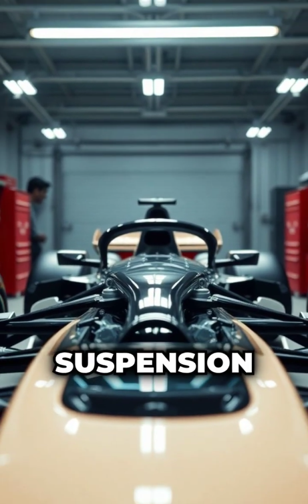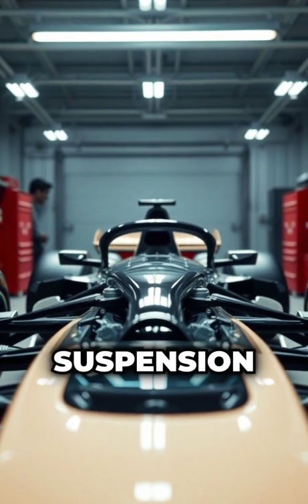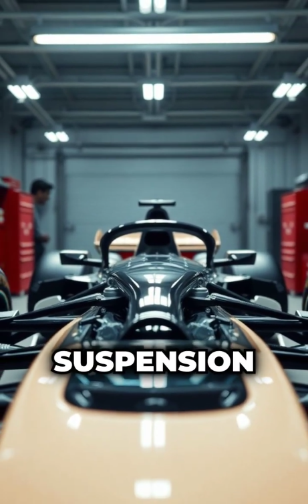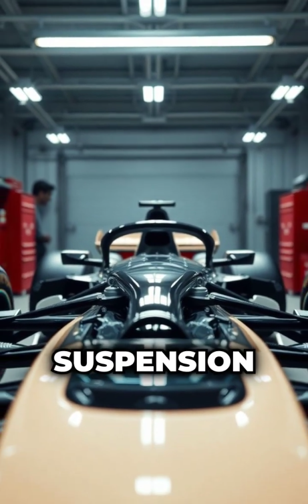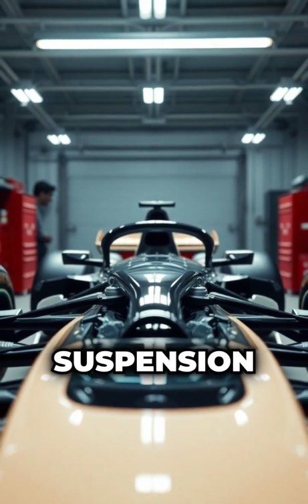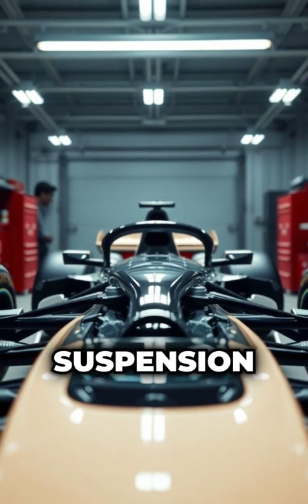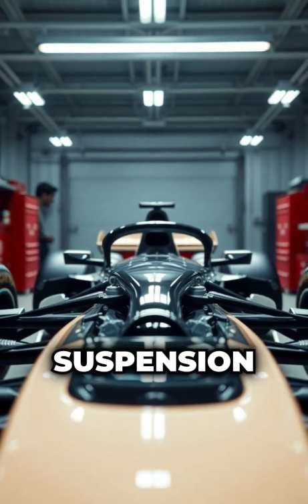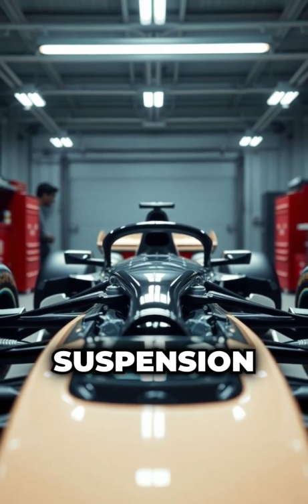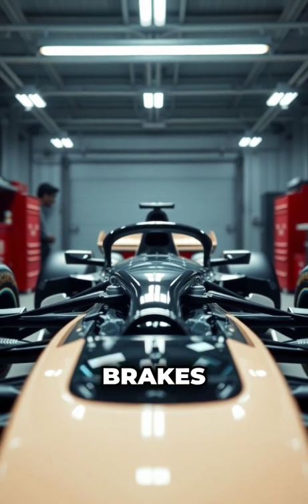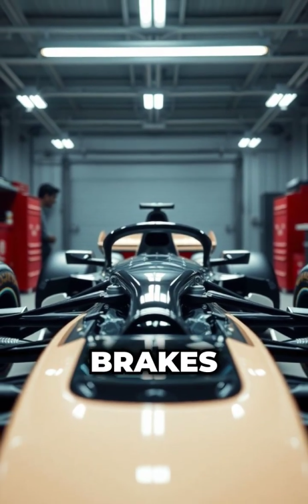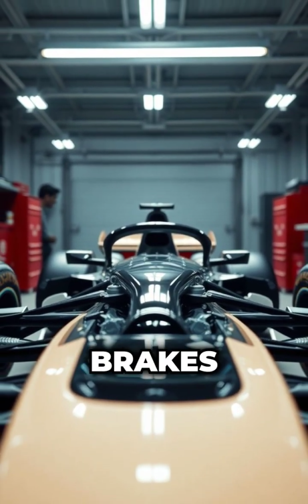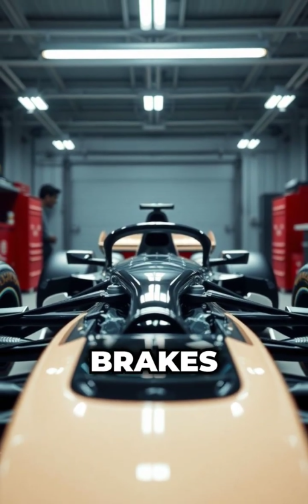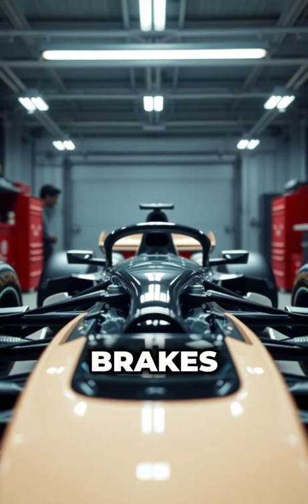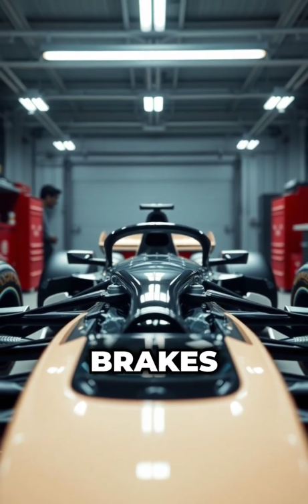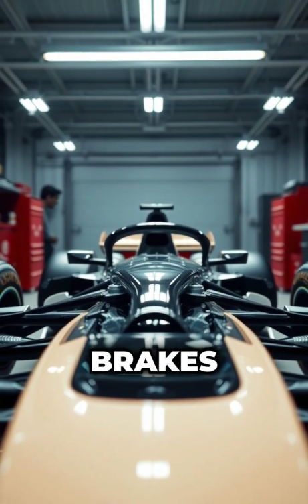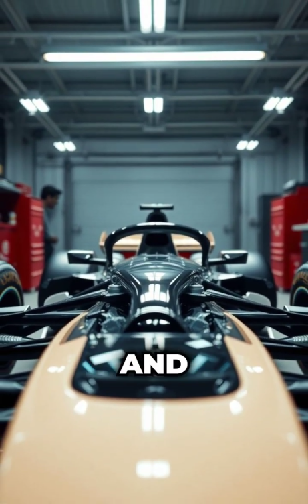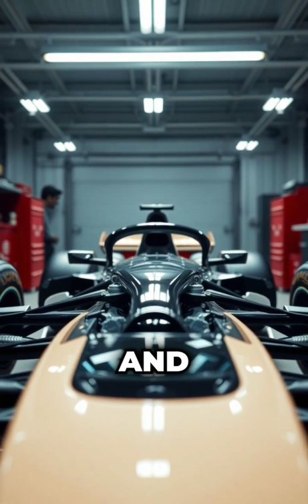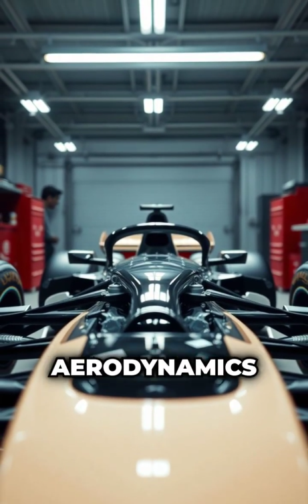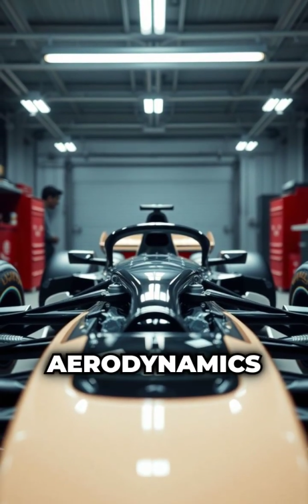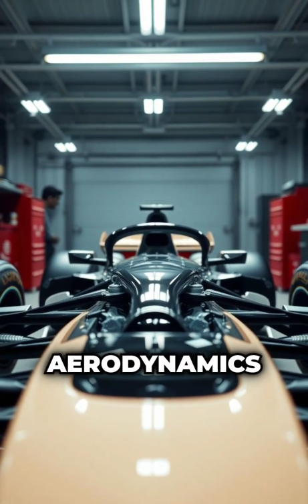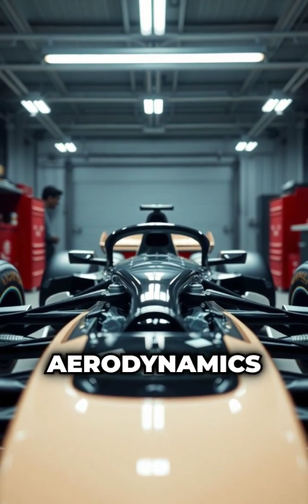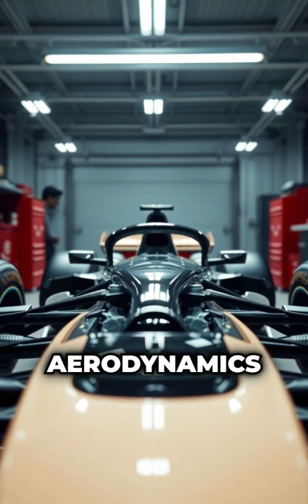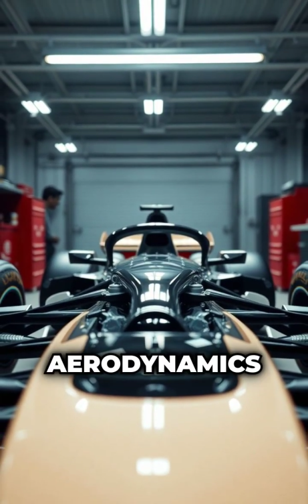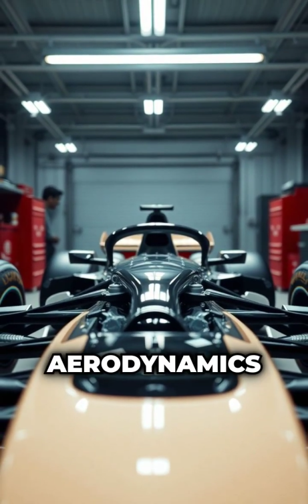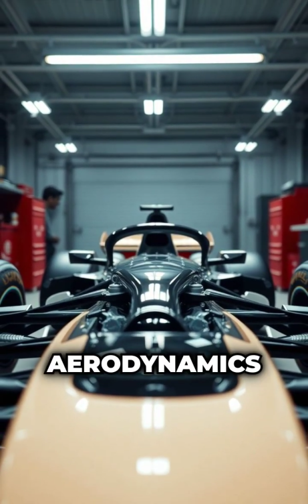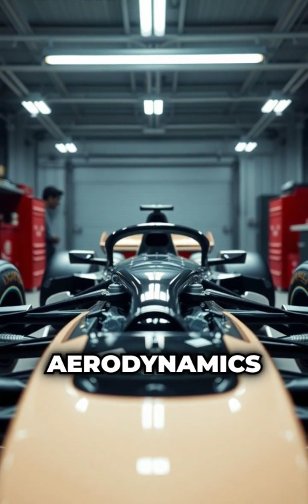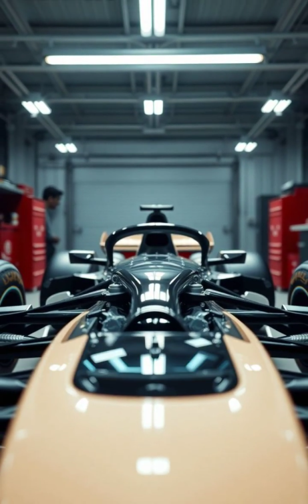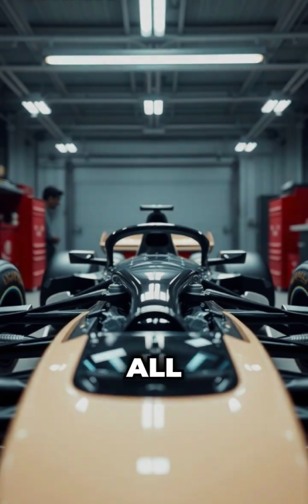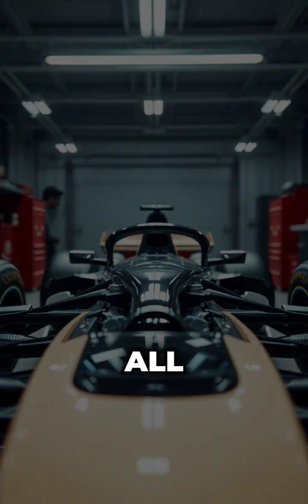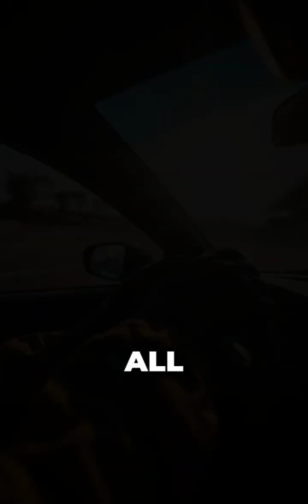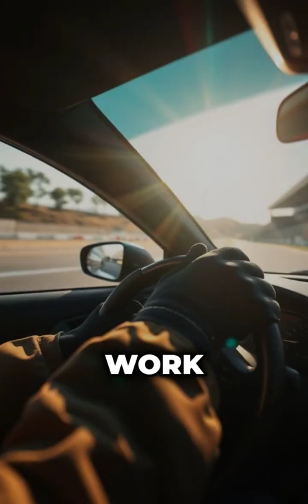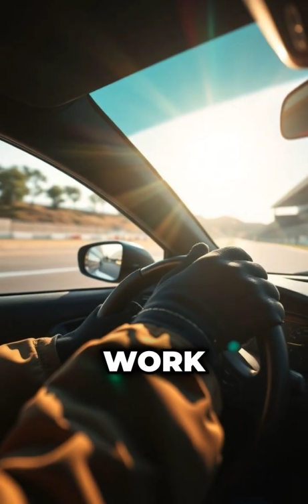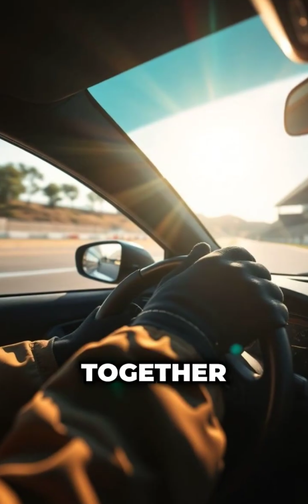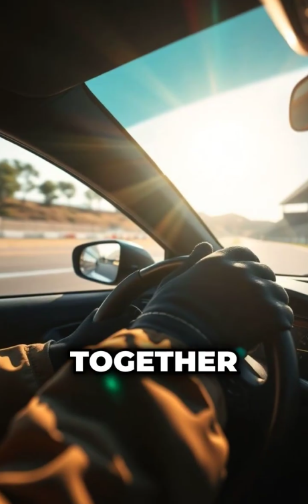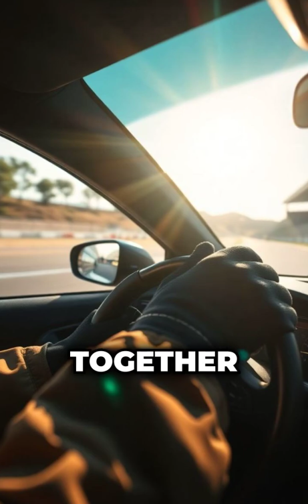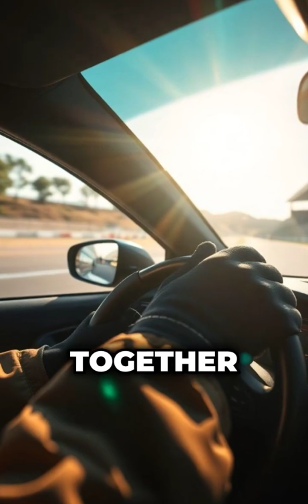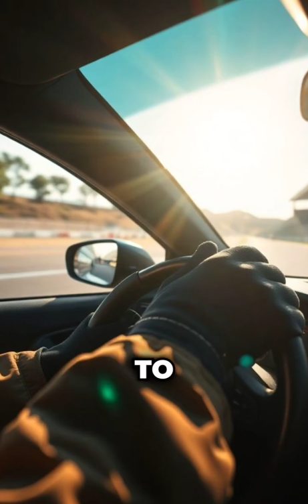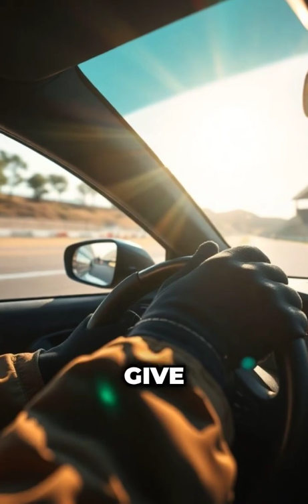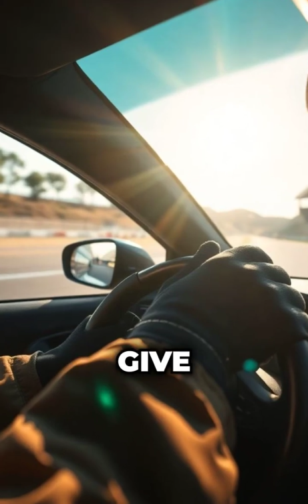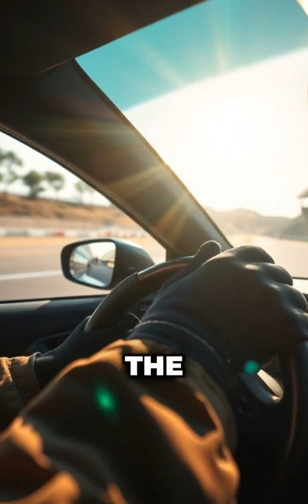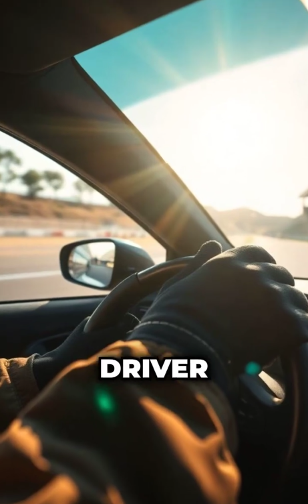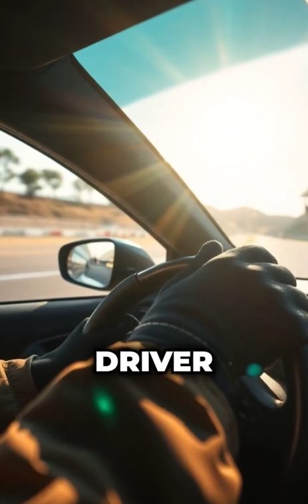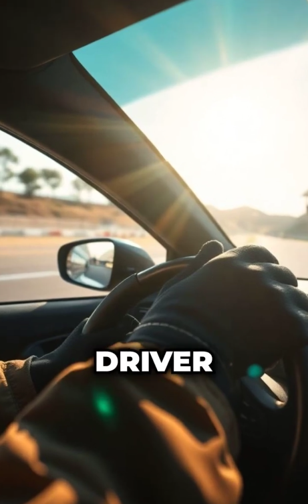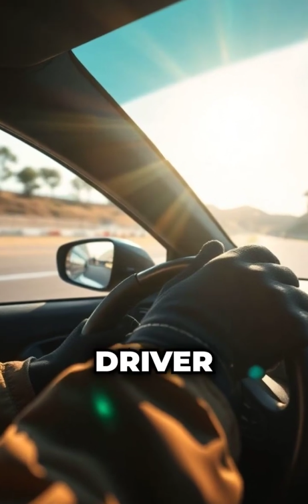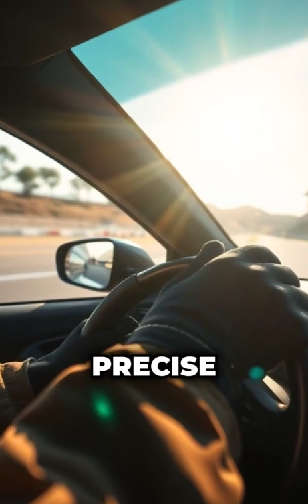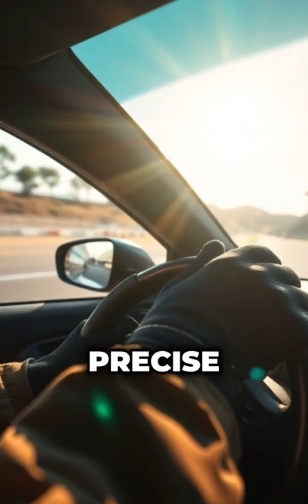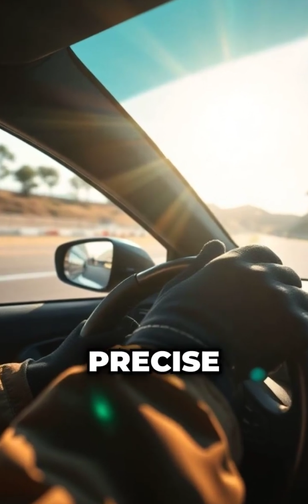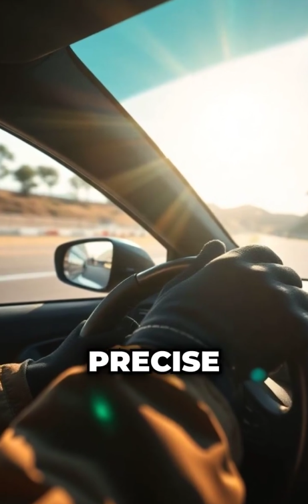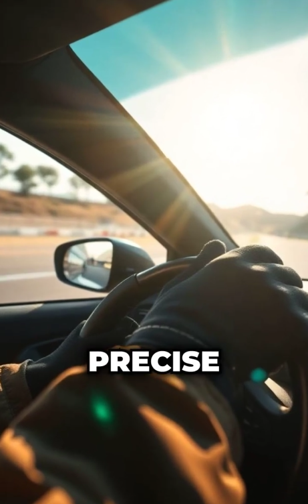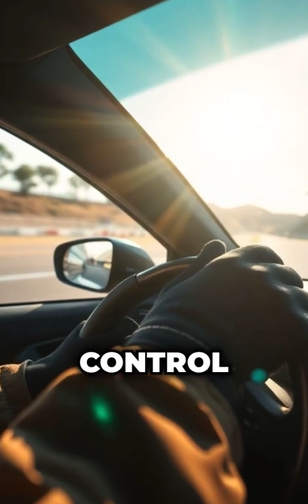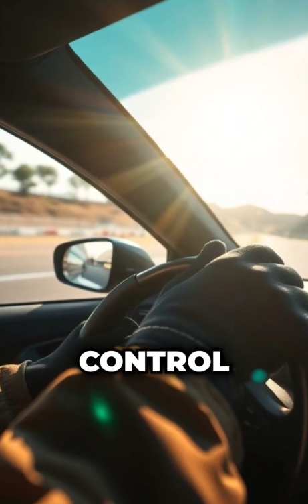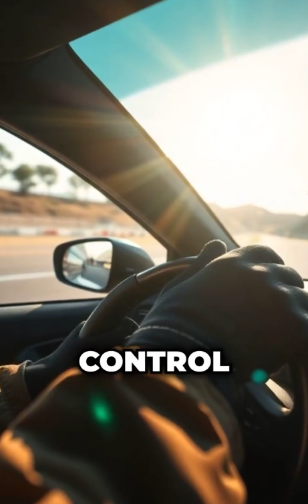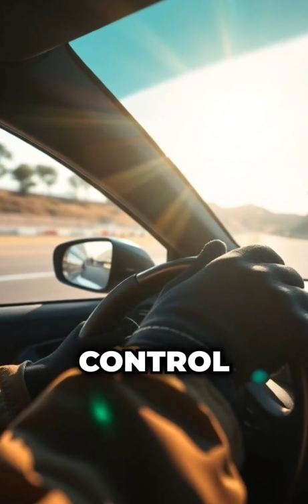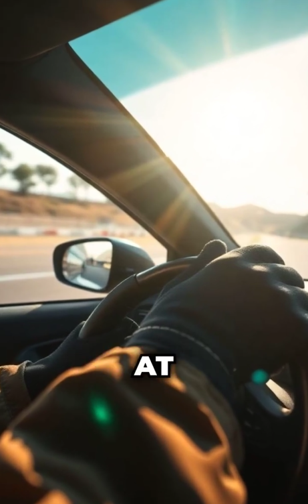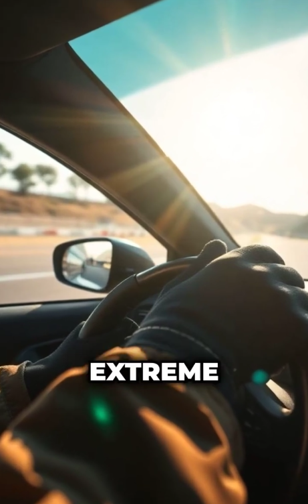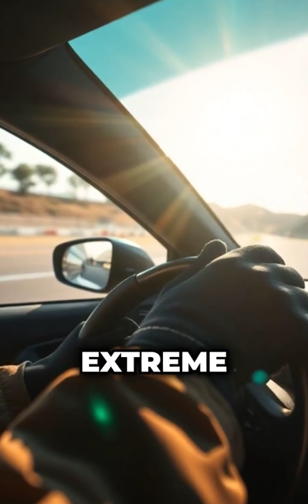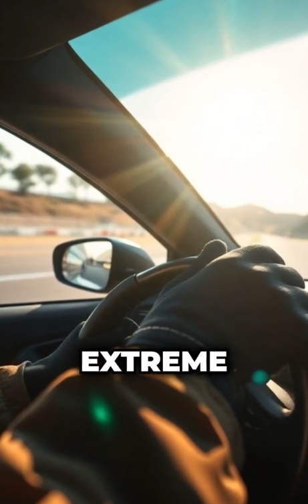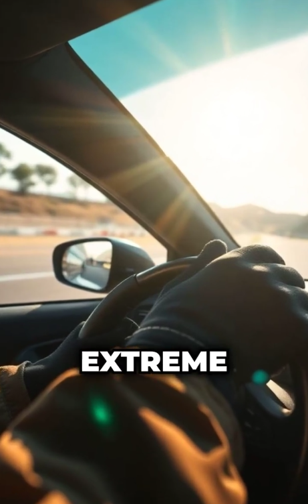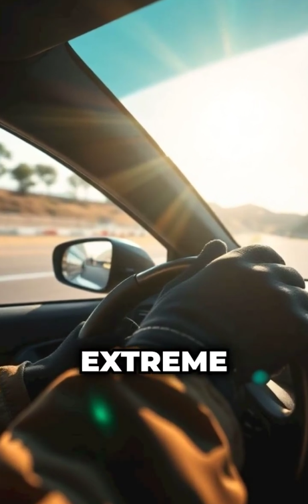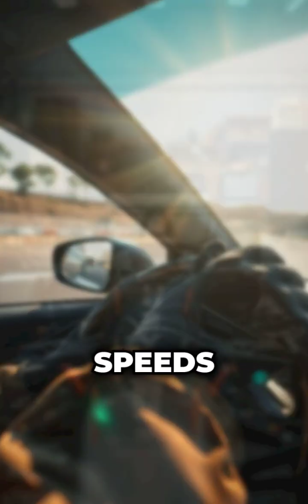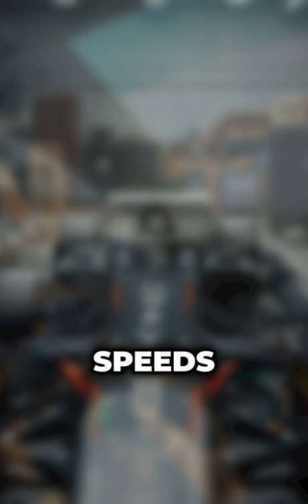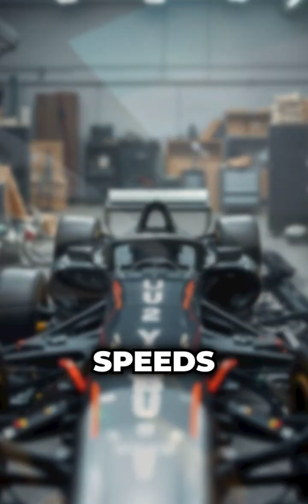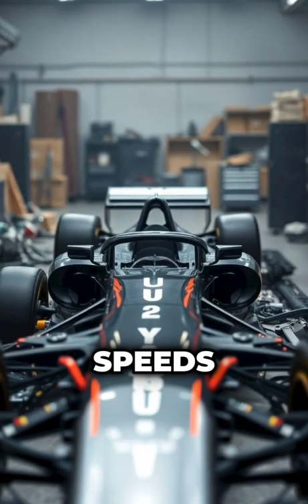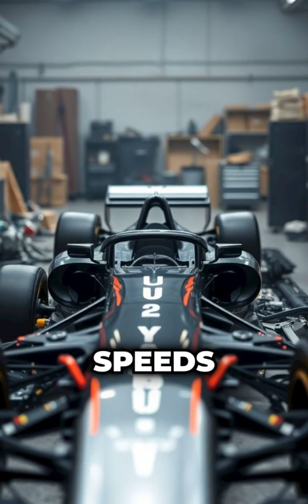Suspension, brakes, and aerodynamics all work together to give the driver precise control at extreme speeds.